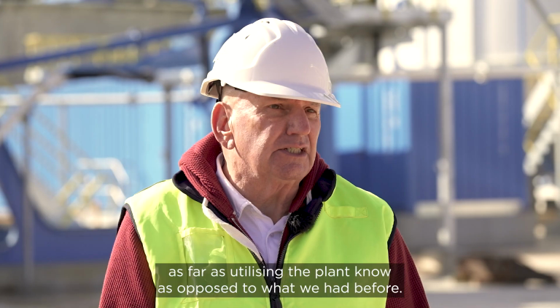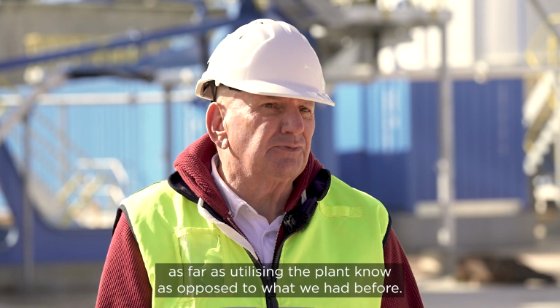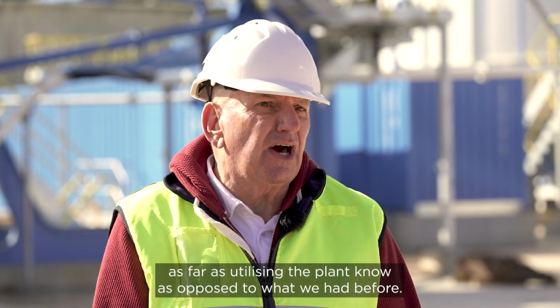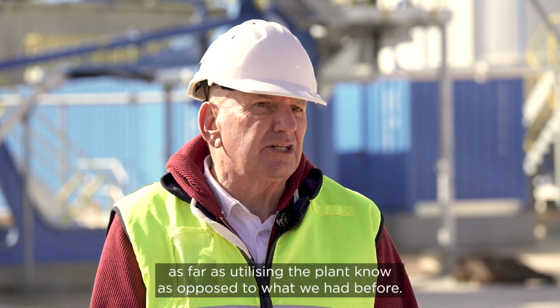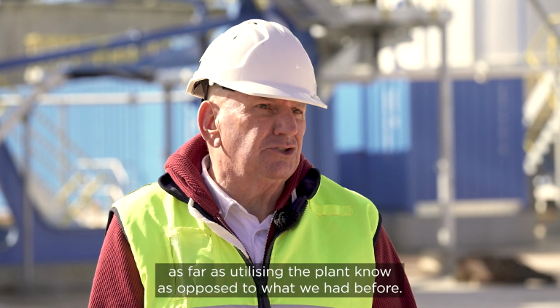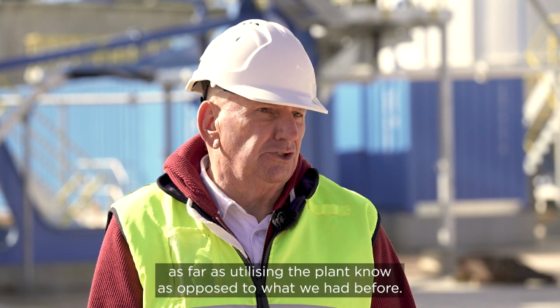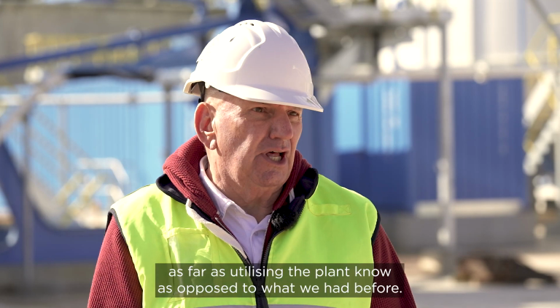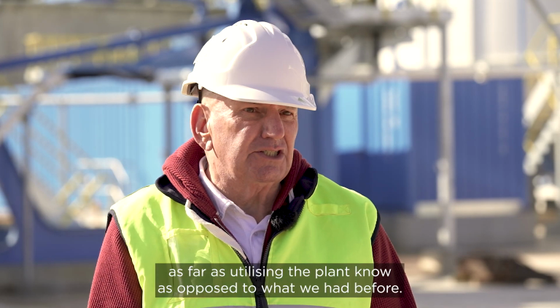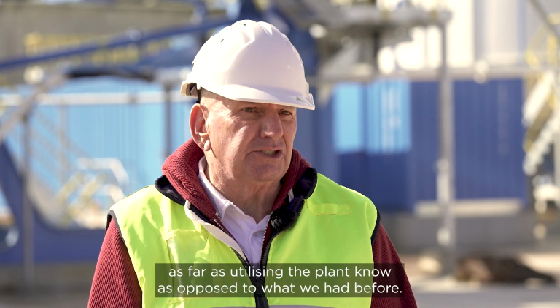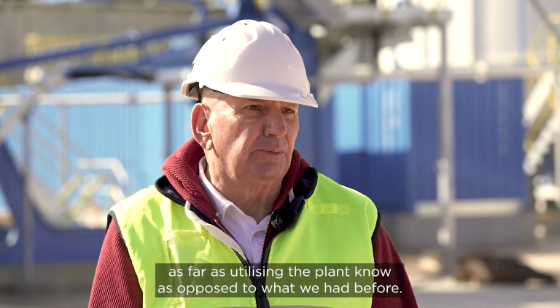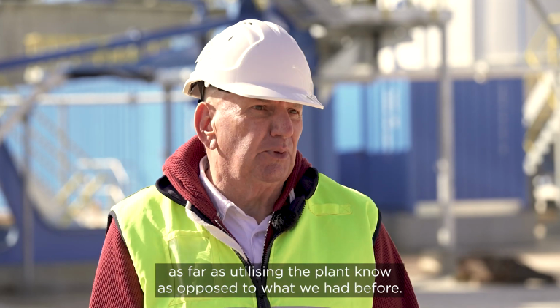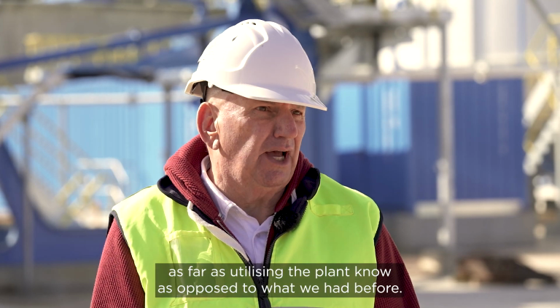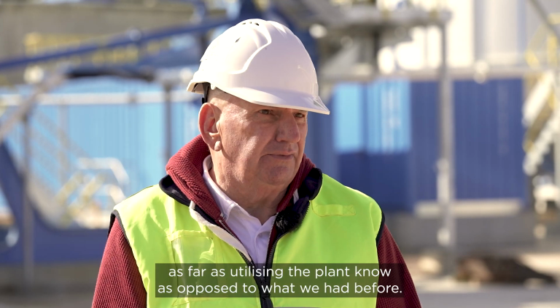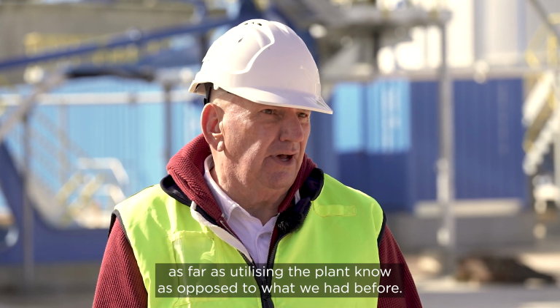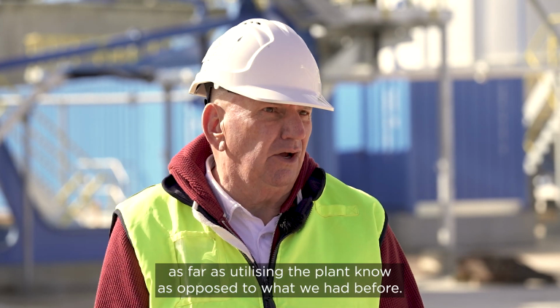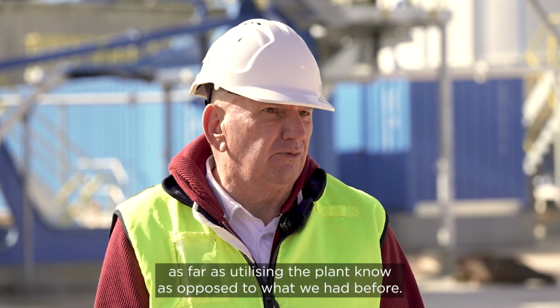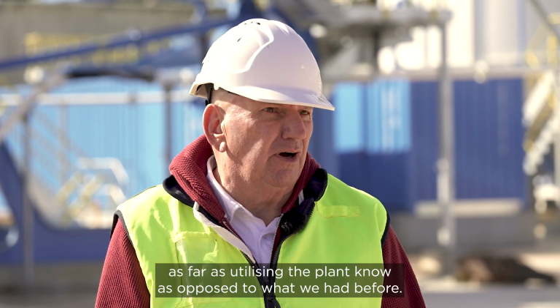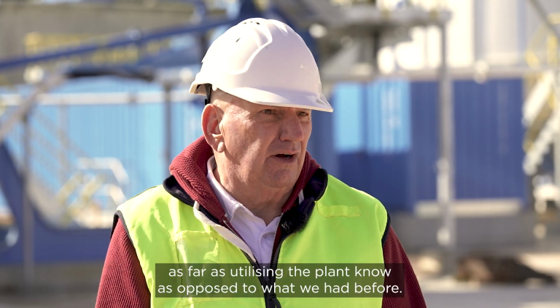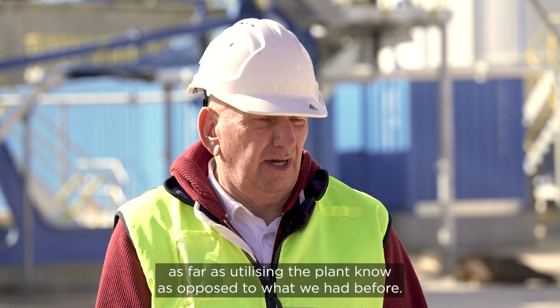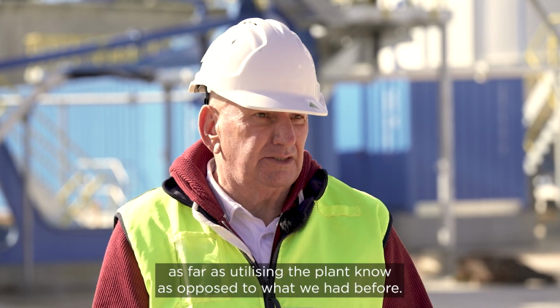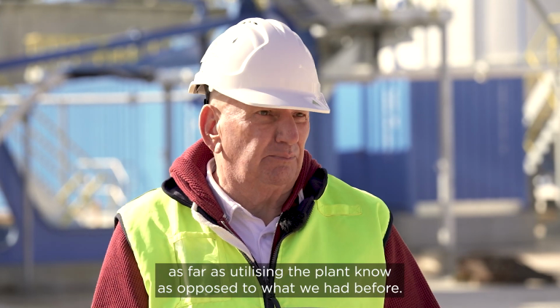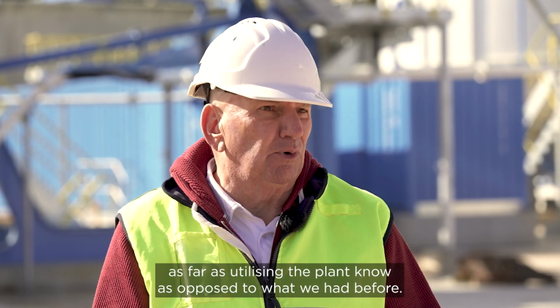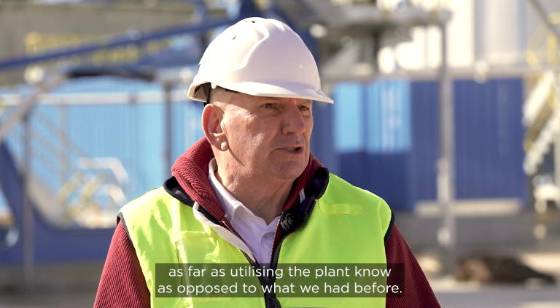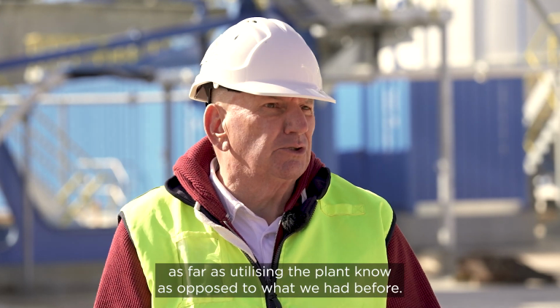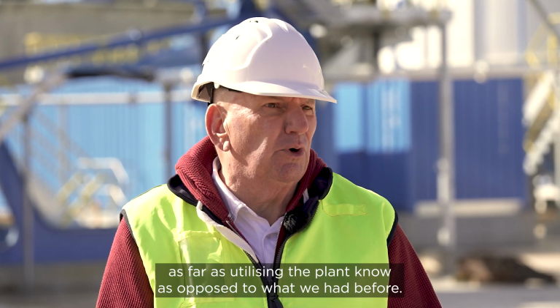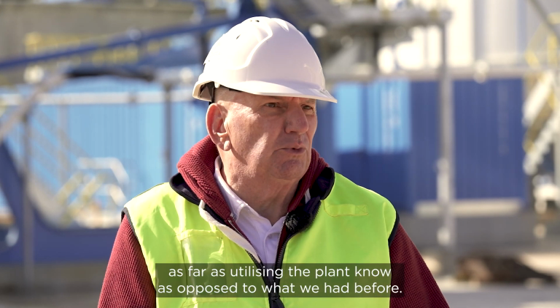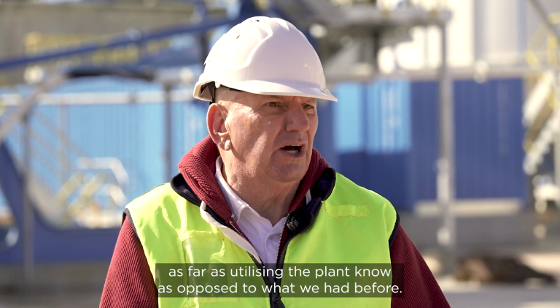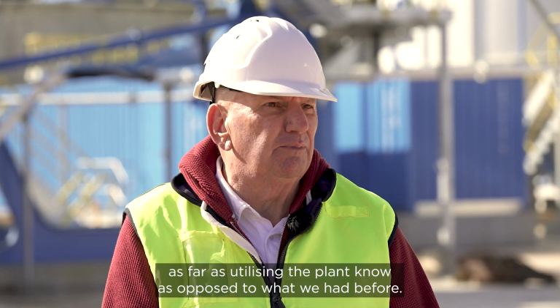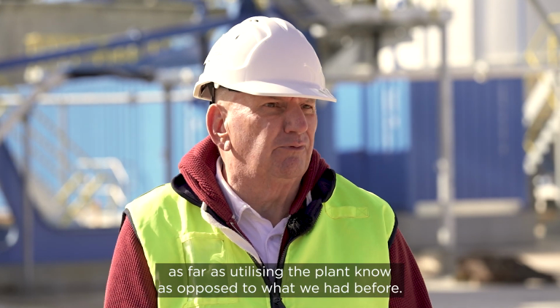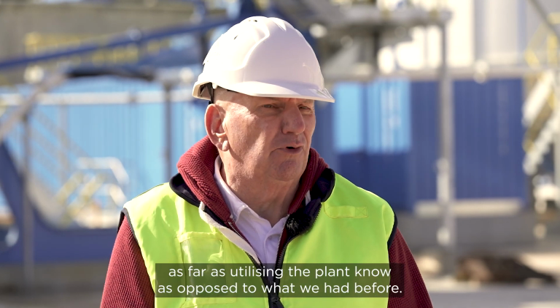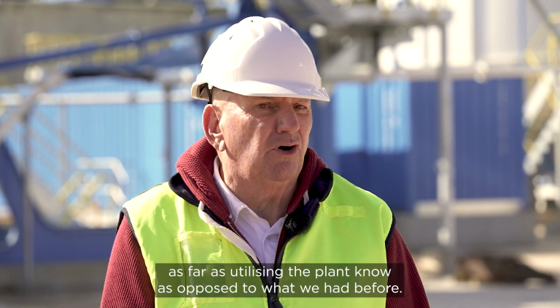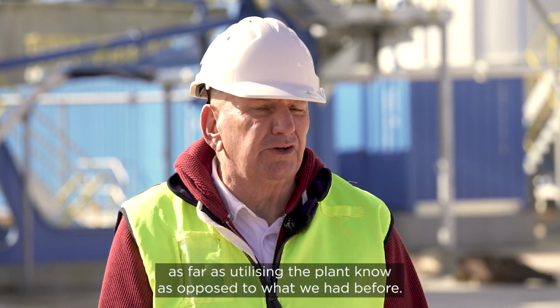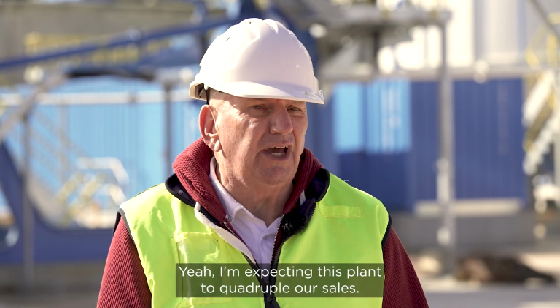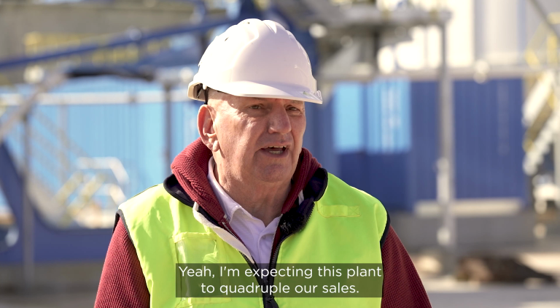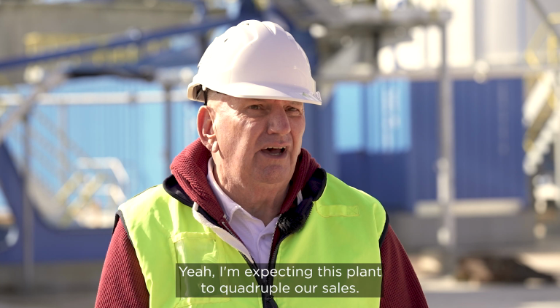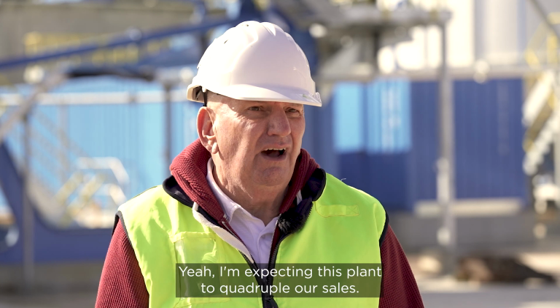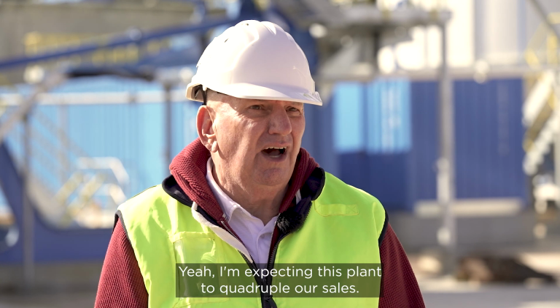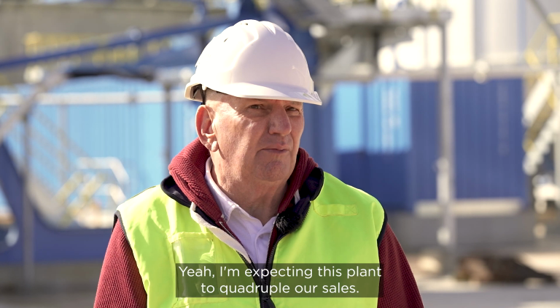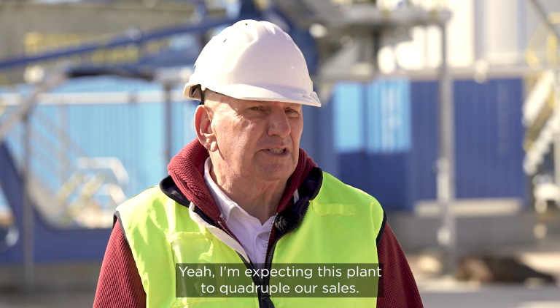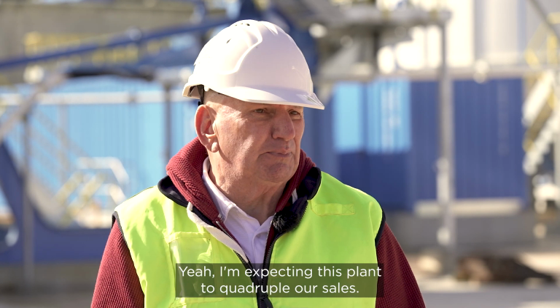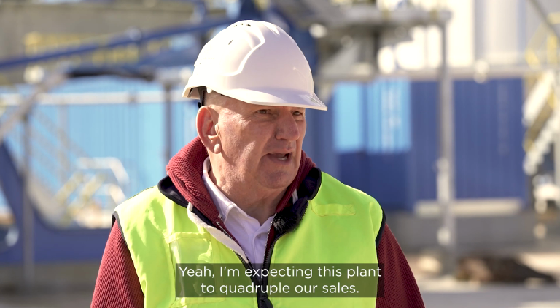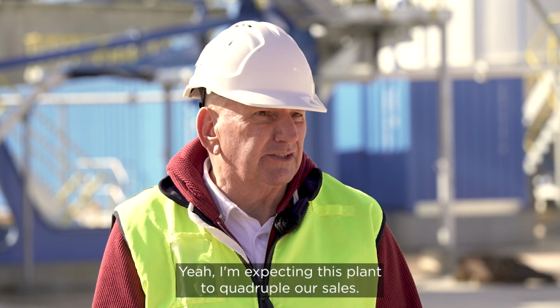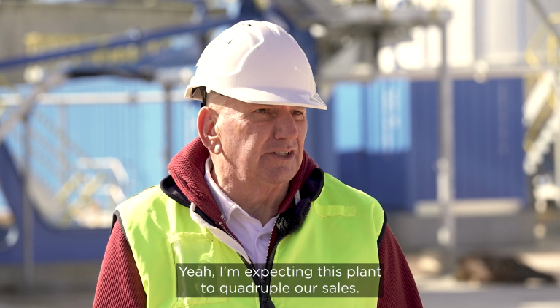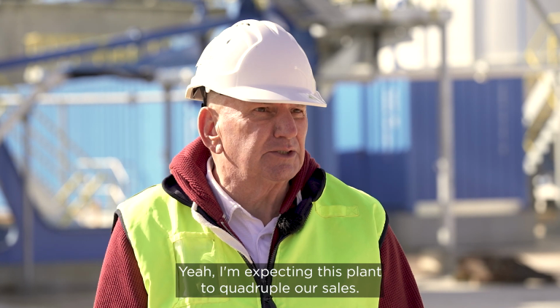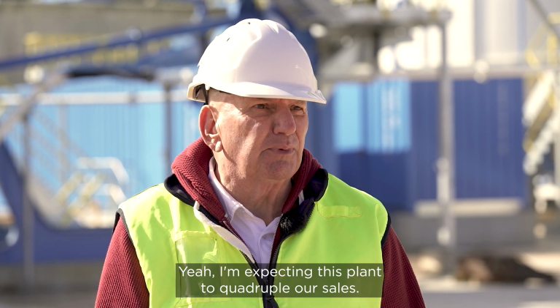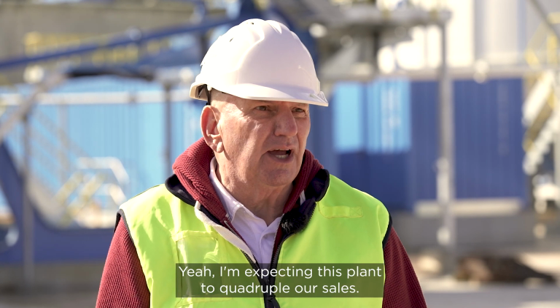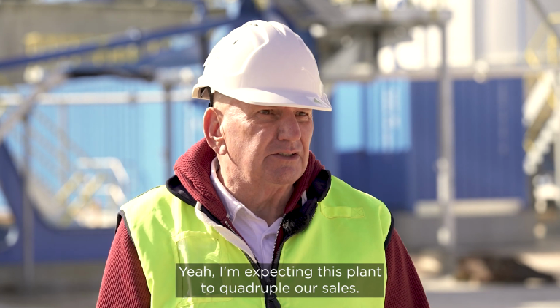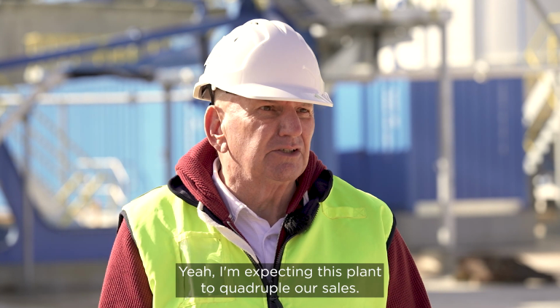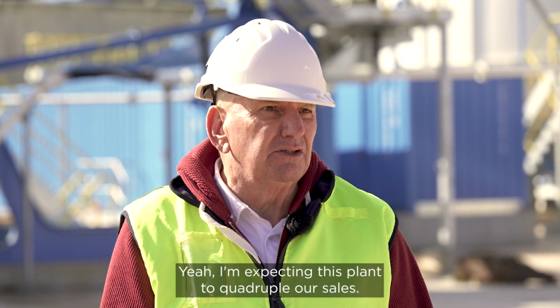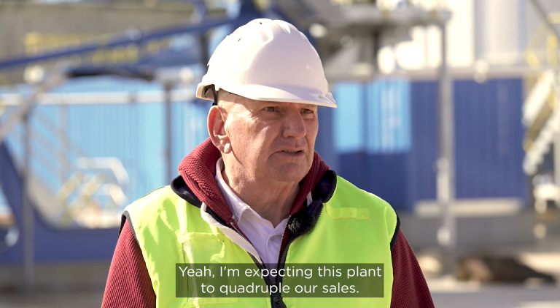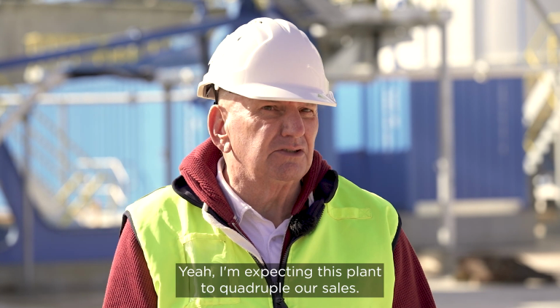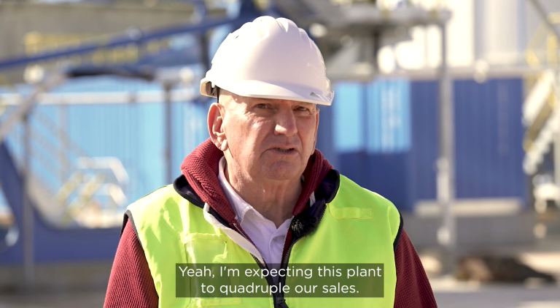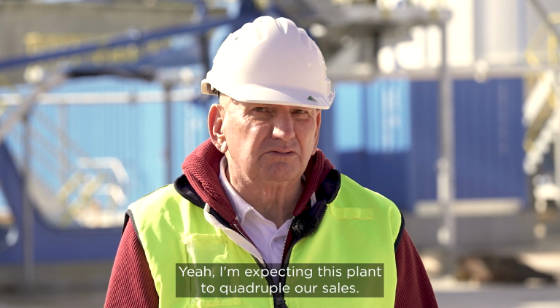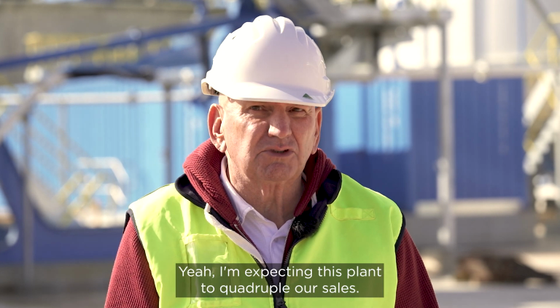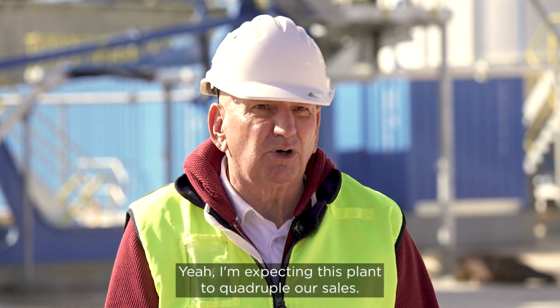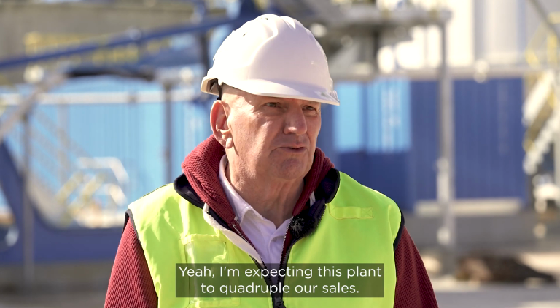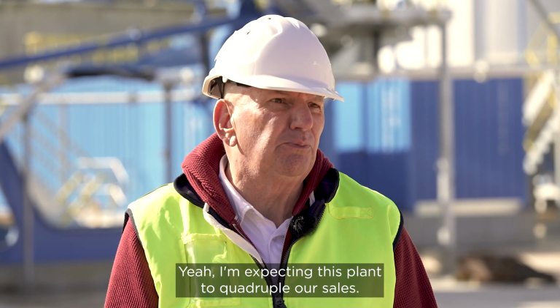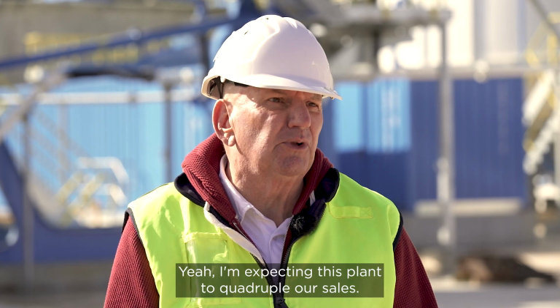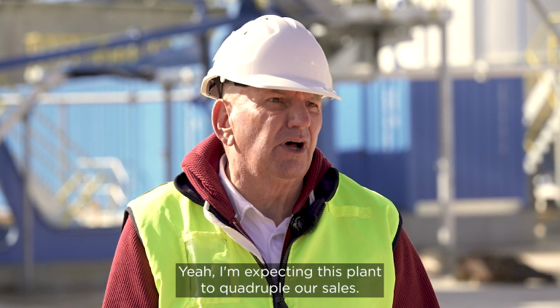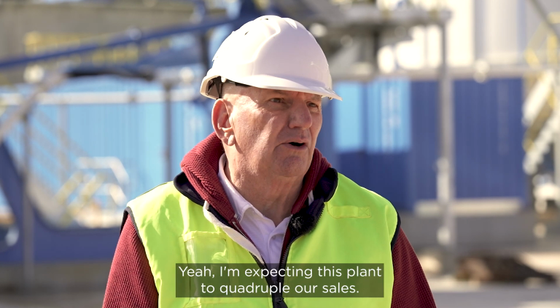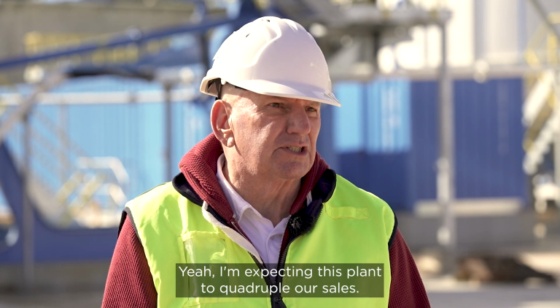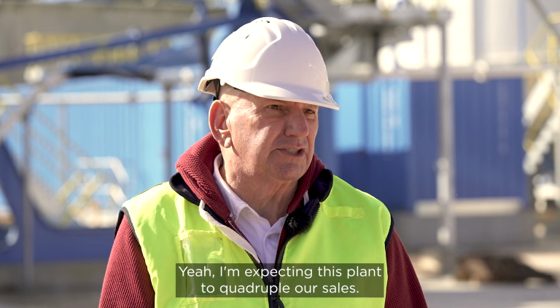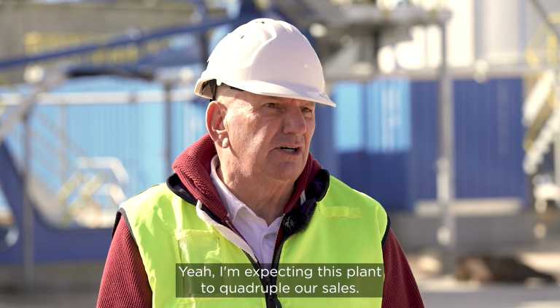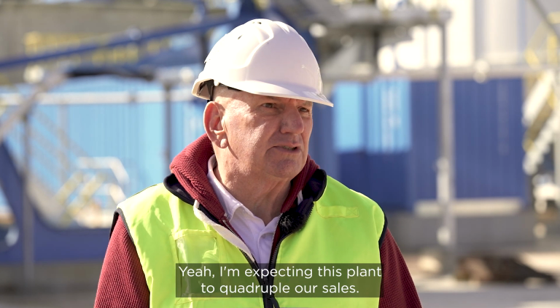As far as utilising the plant now, as opposed to what we had before, I'm expecting this plant to quadruple our sales.